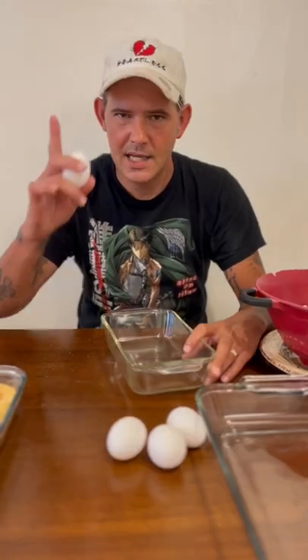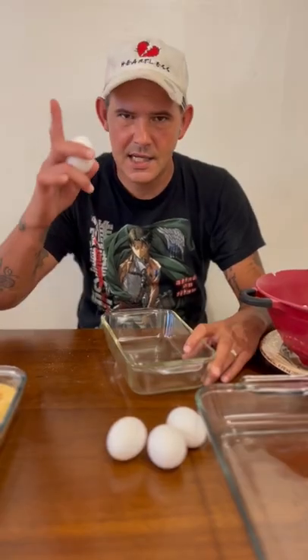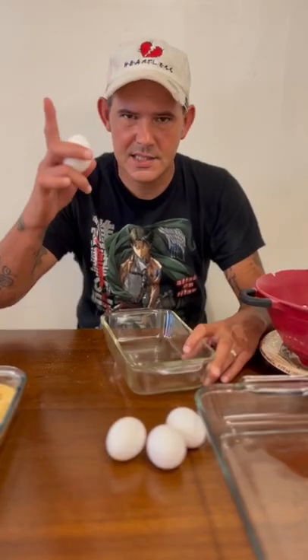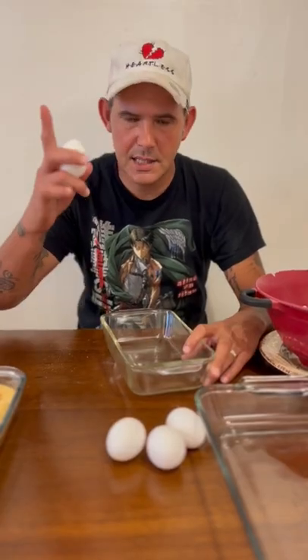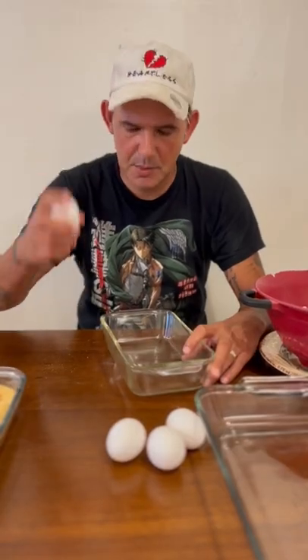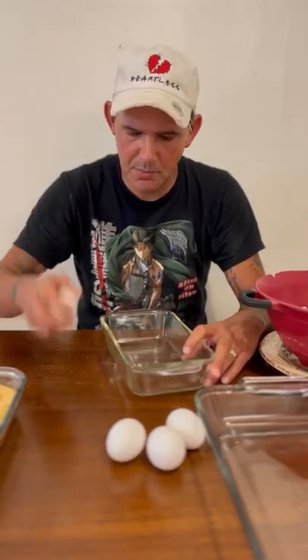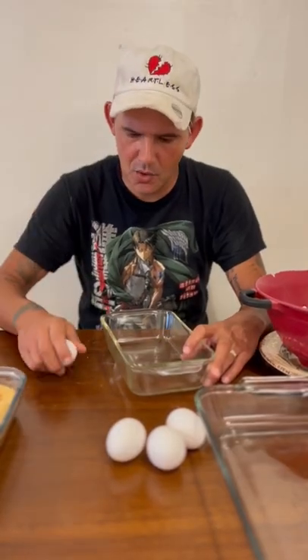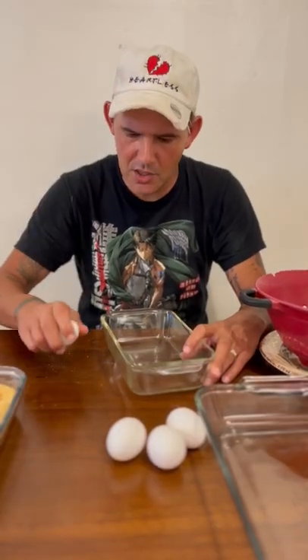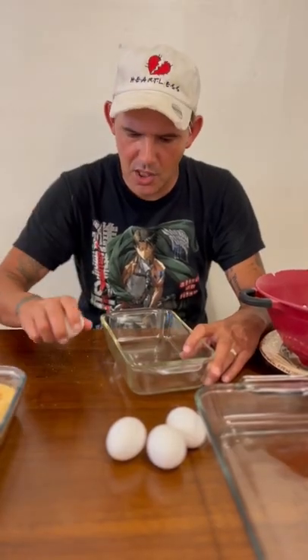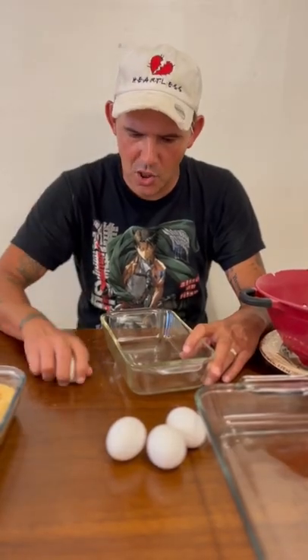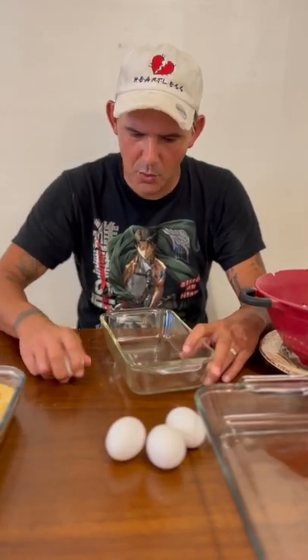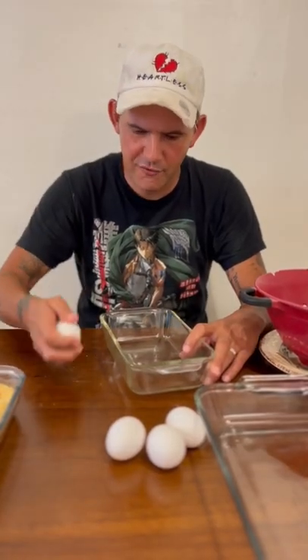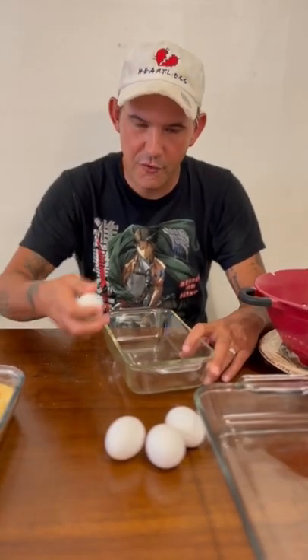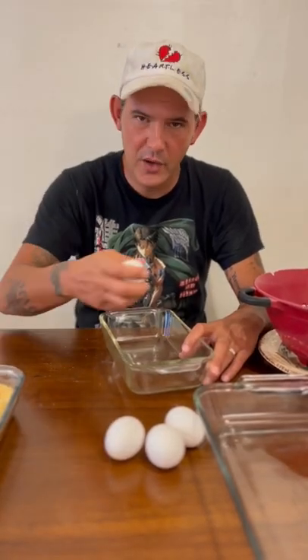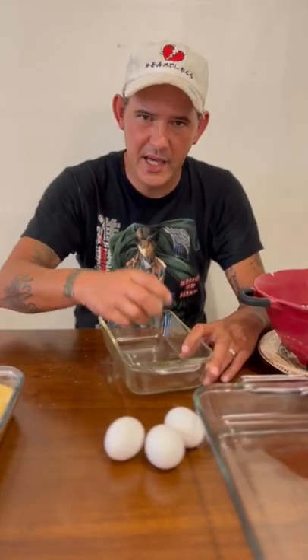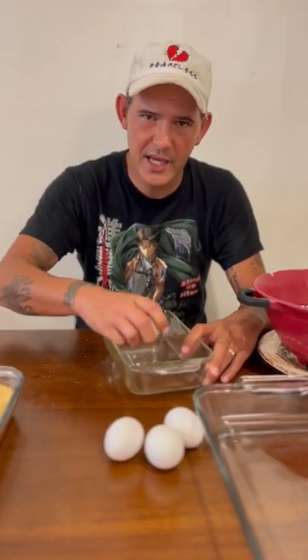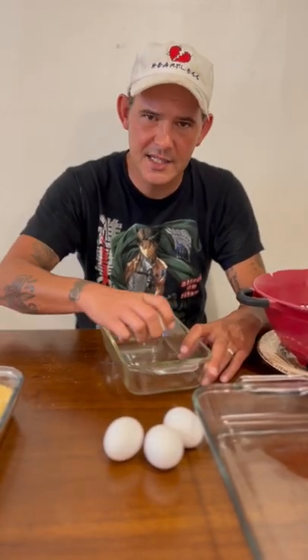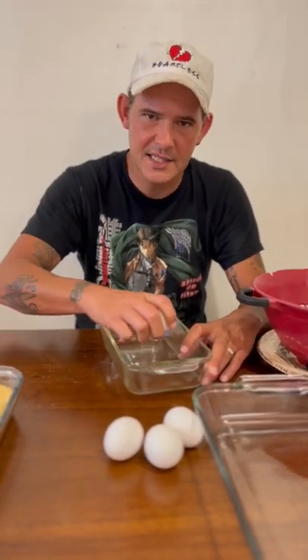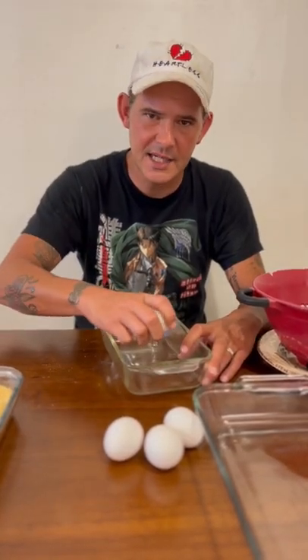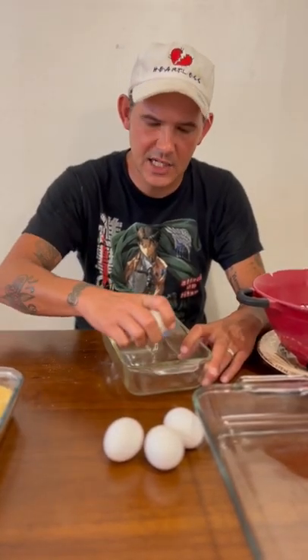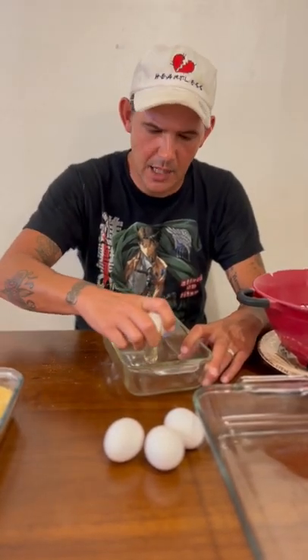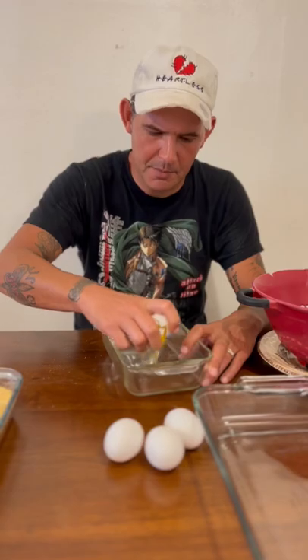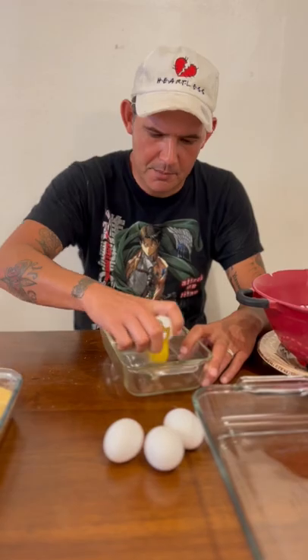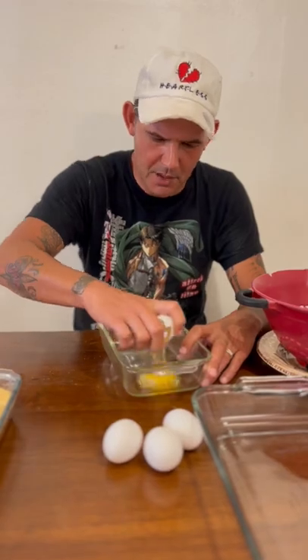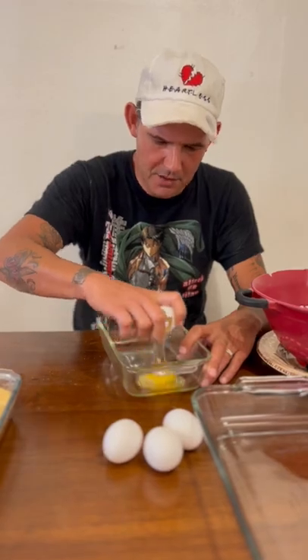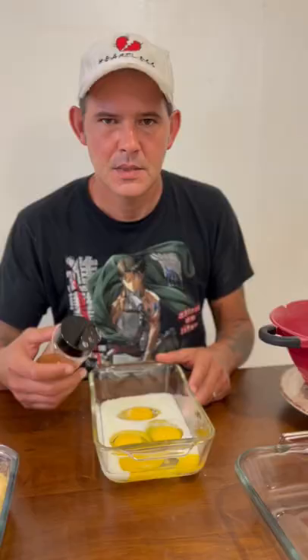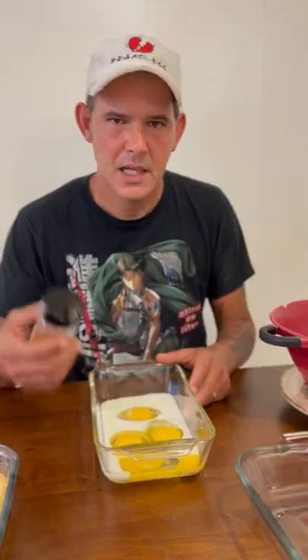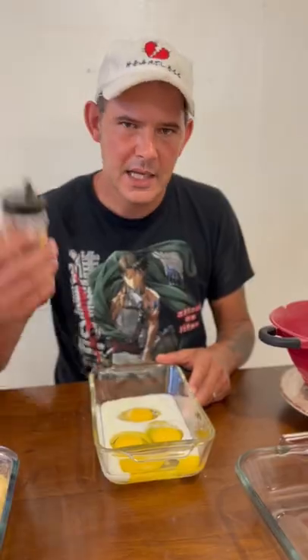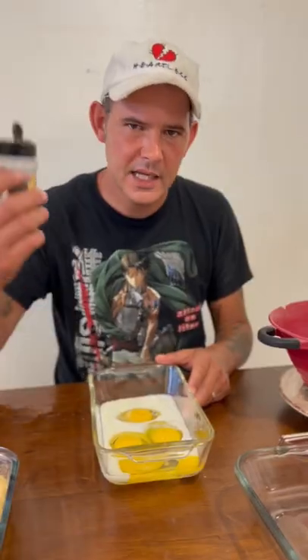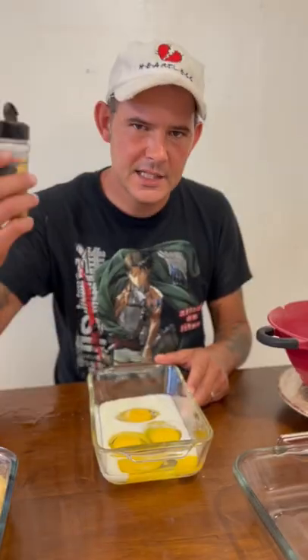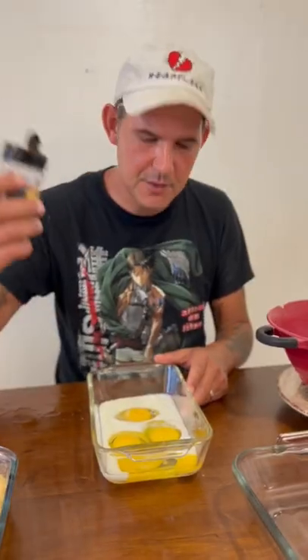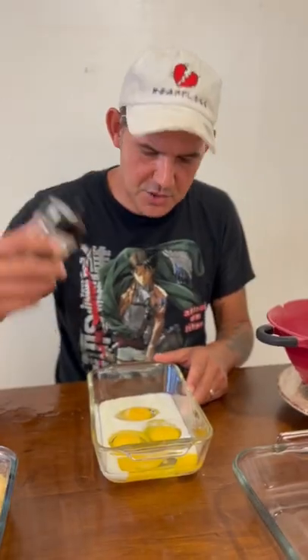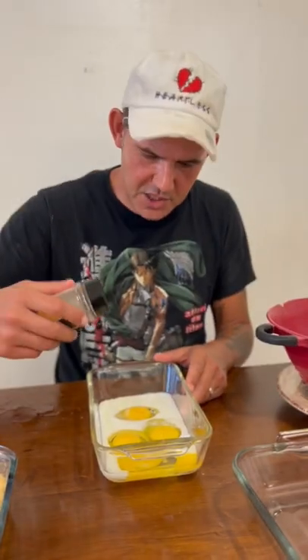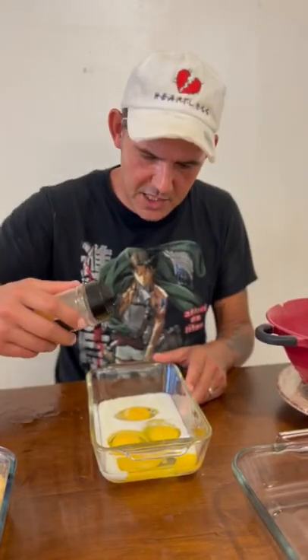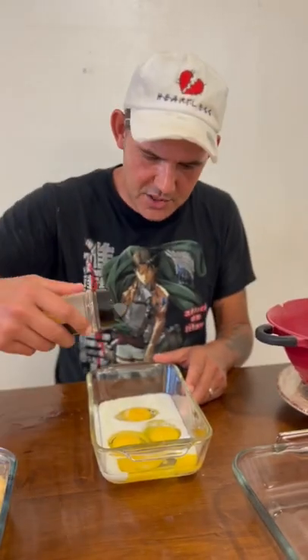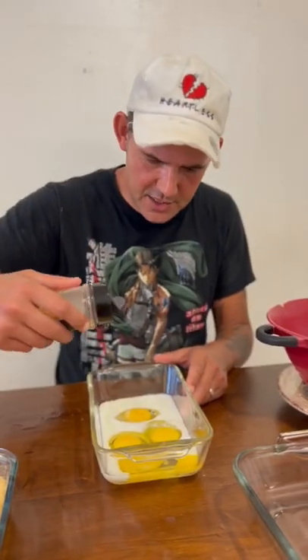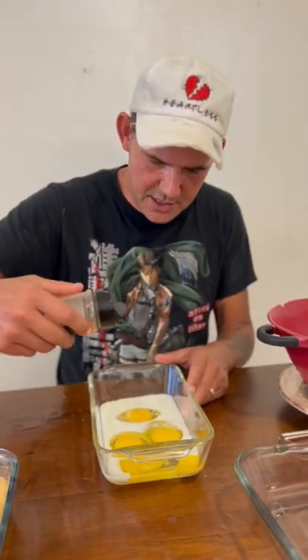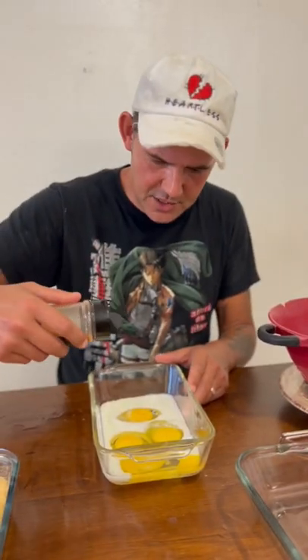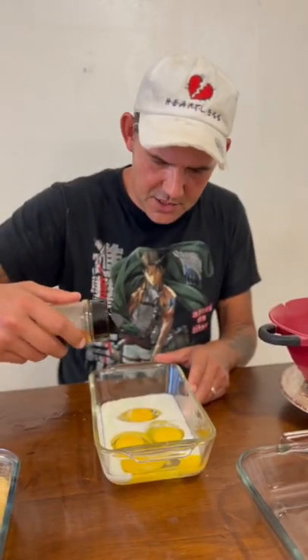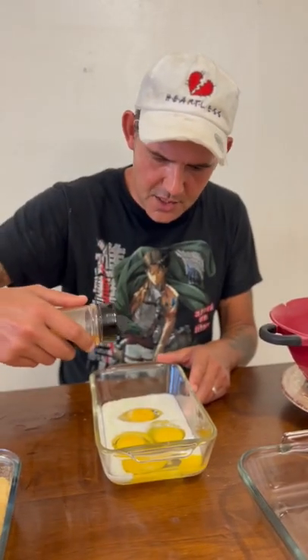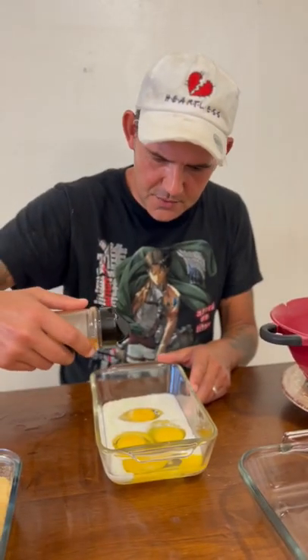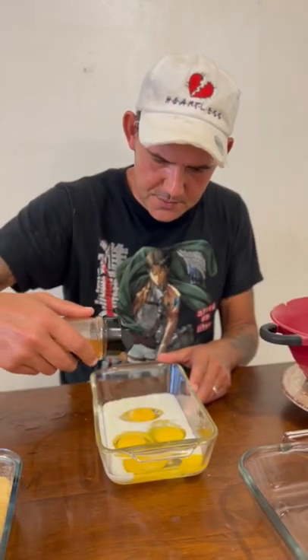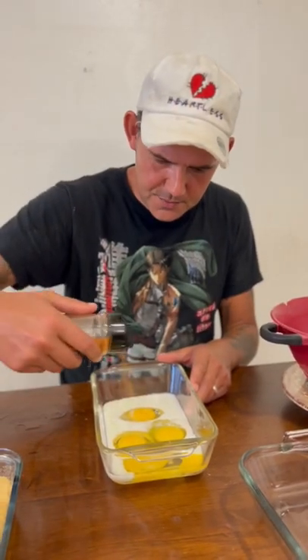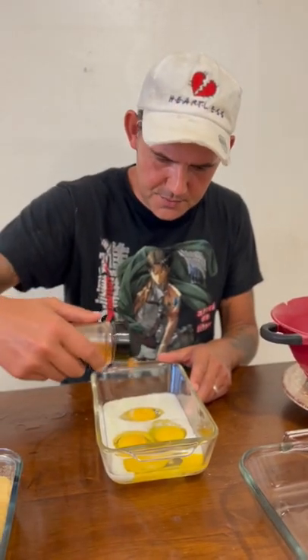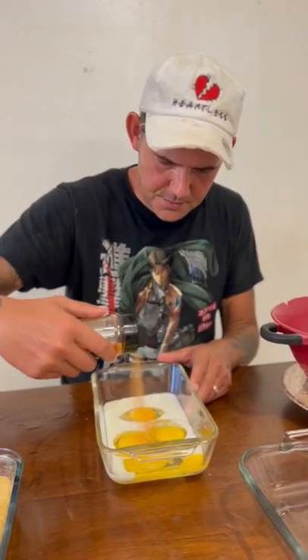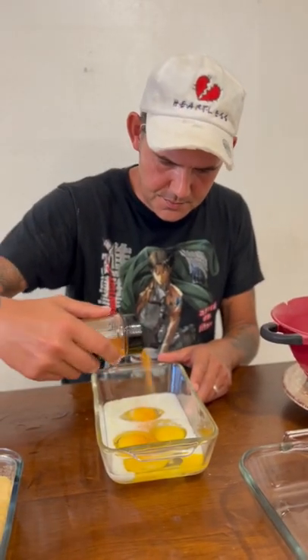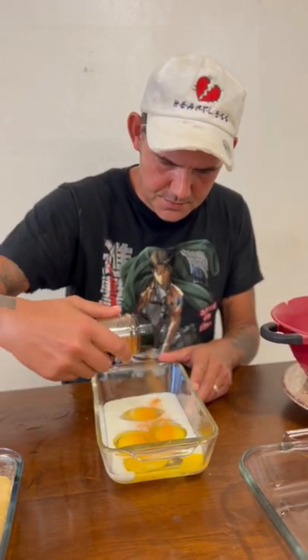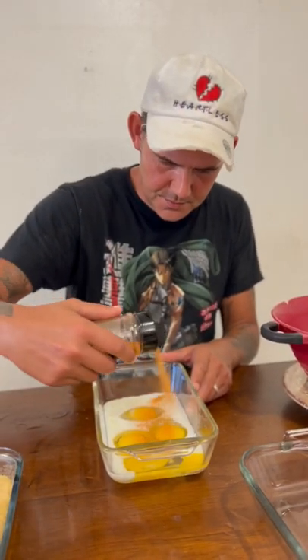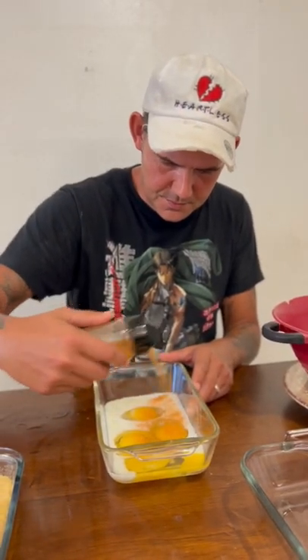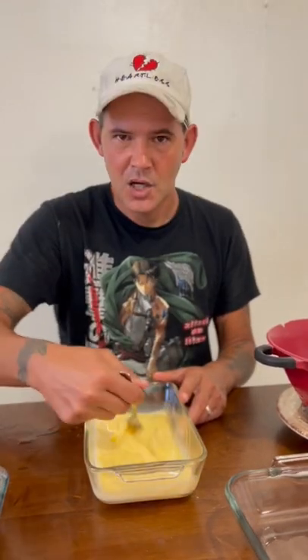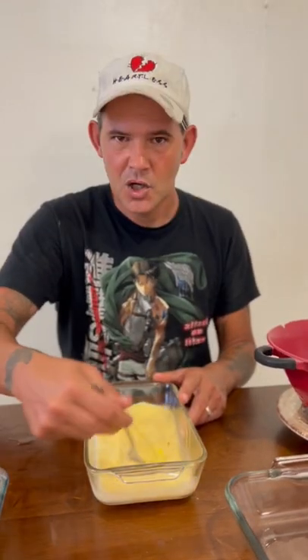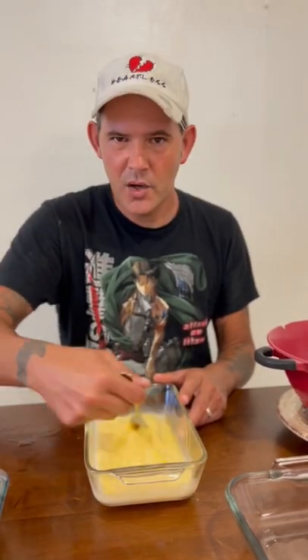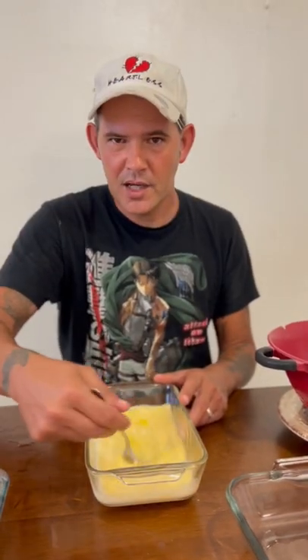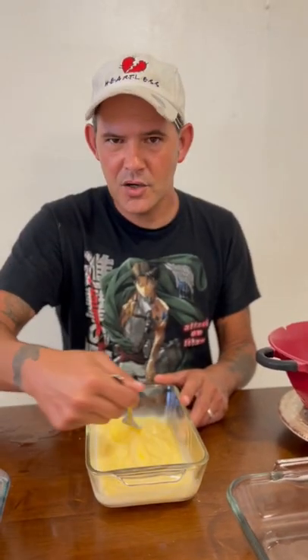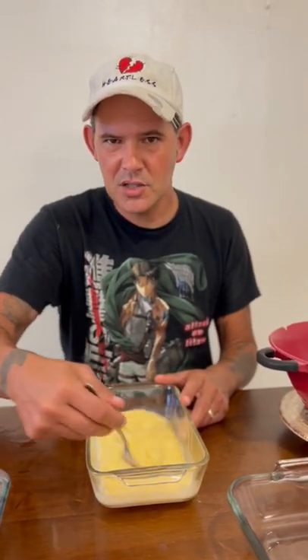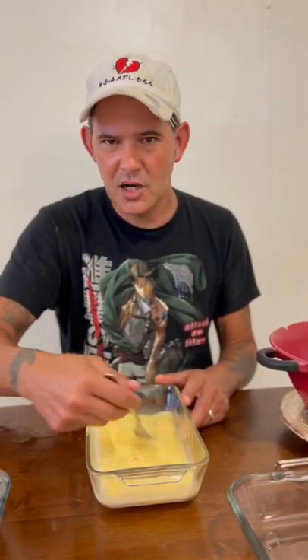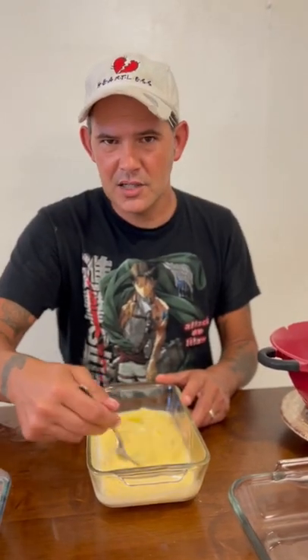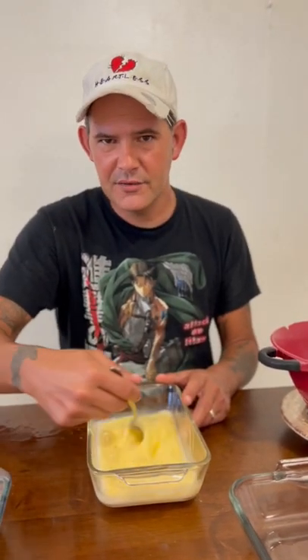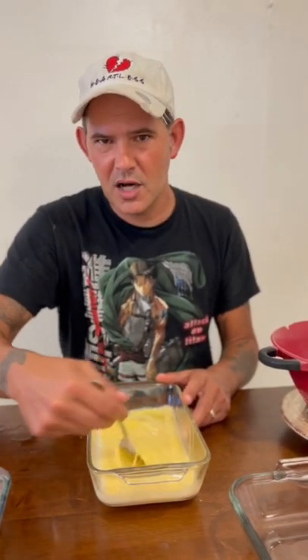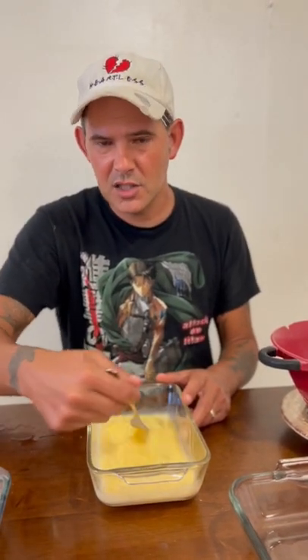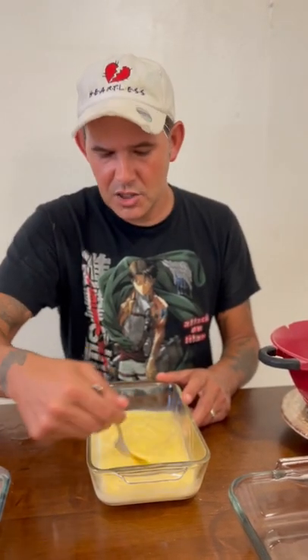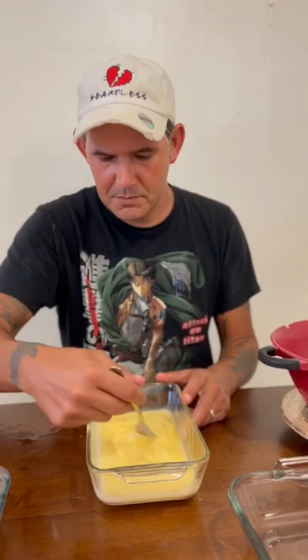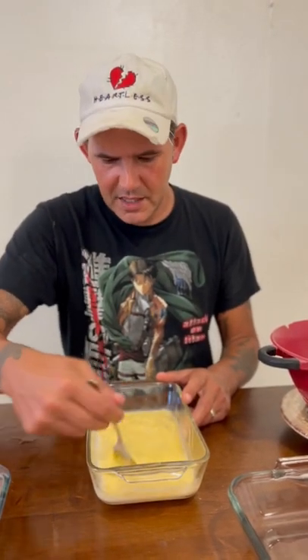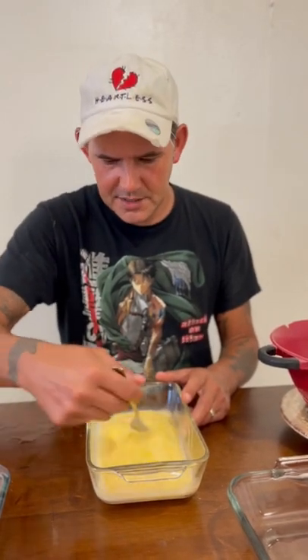Now in a separate bowl, go with four eggs and a cup of milk. Hit that with your Cajun seasoning and give it all a good mix.